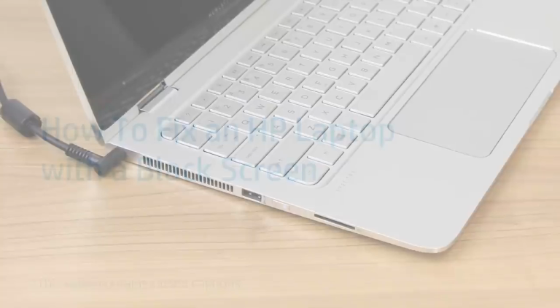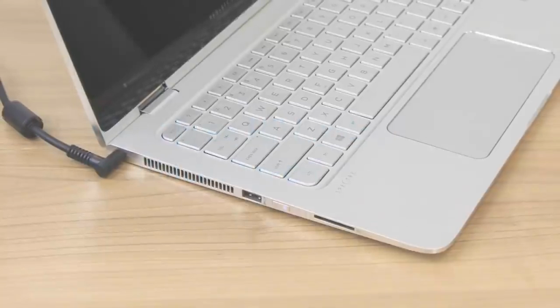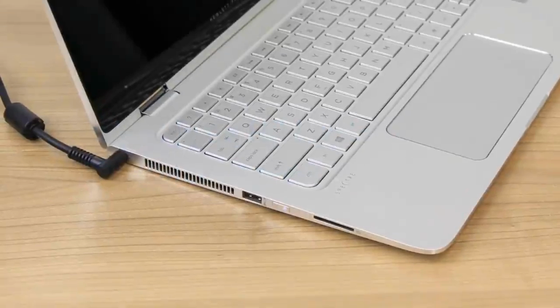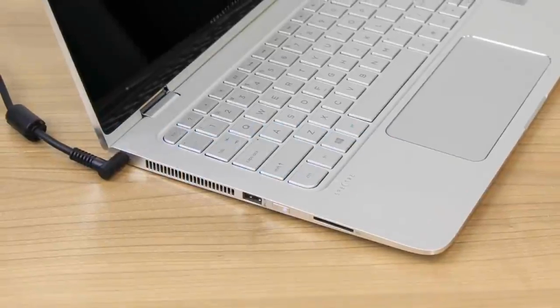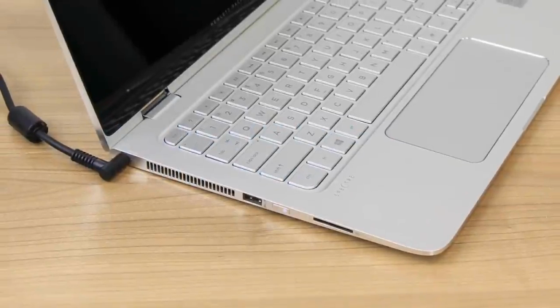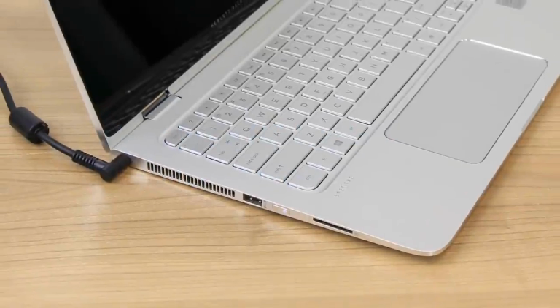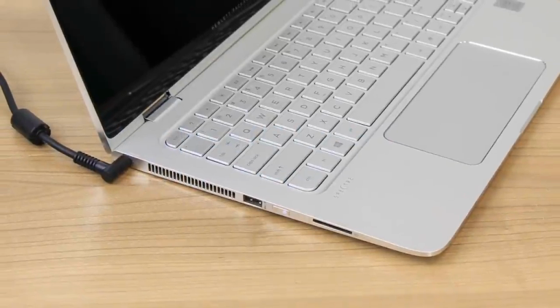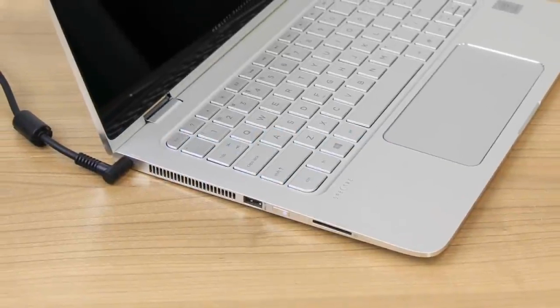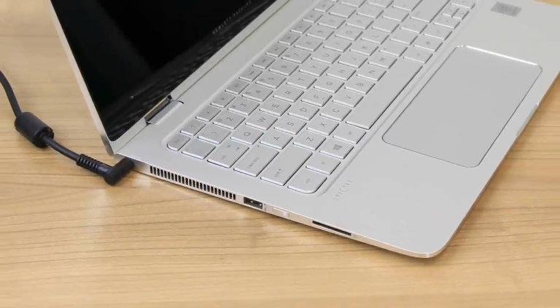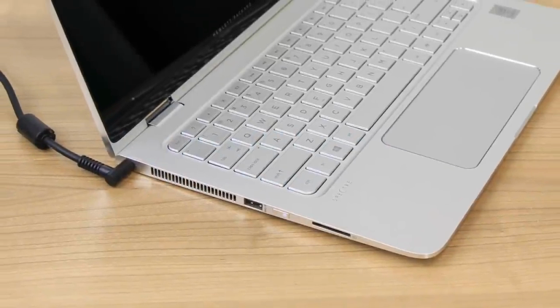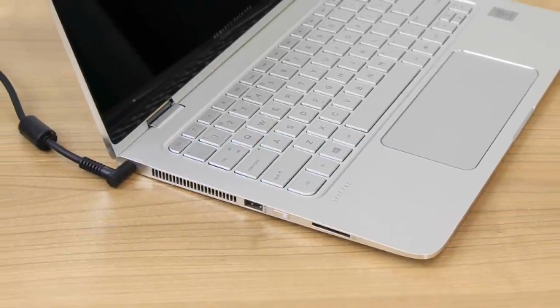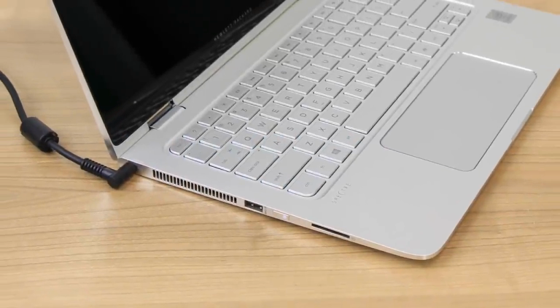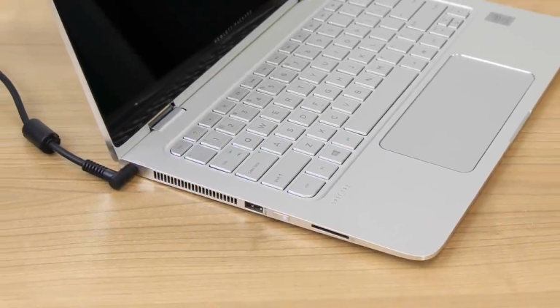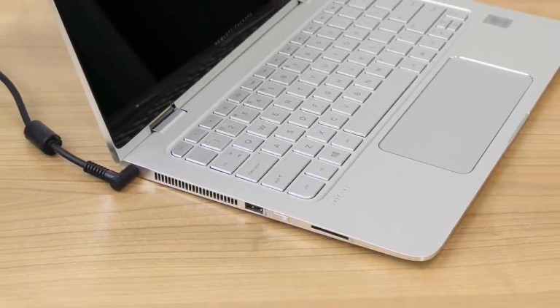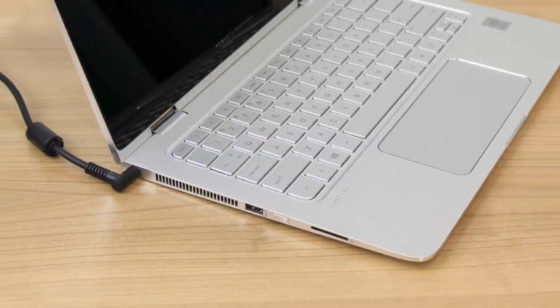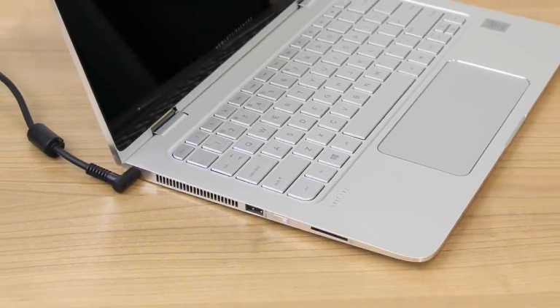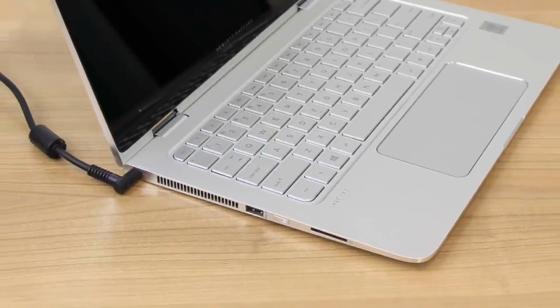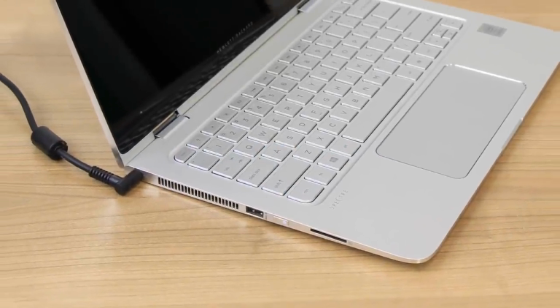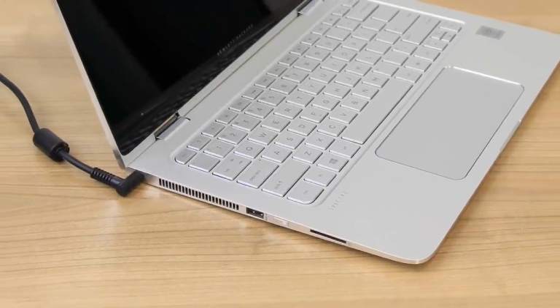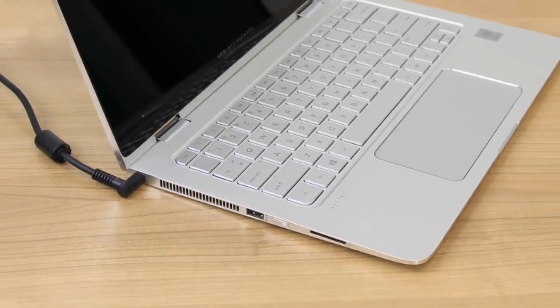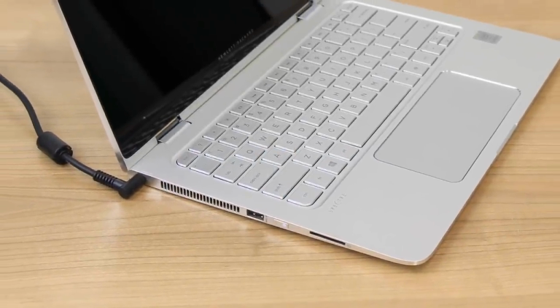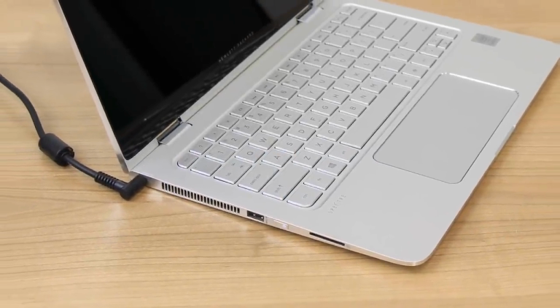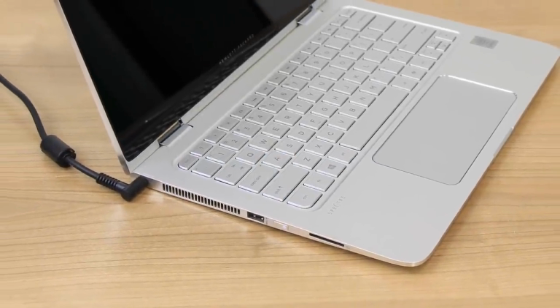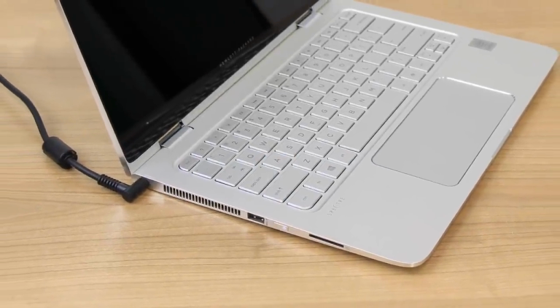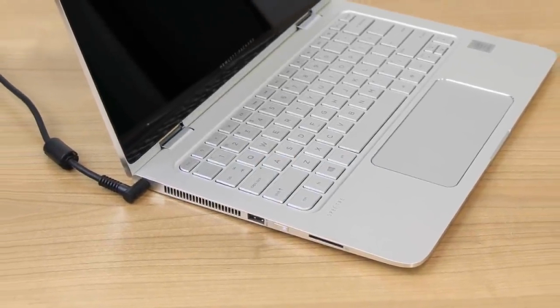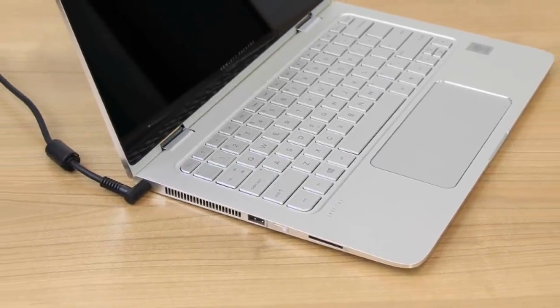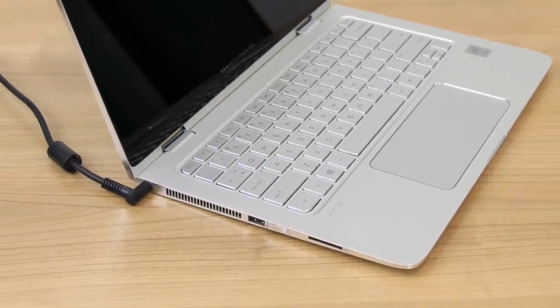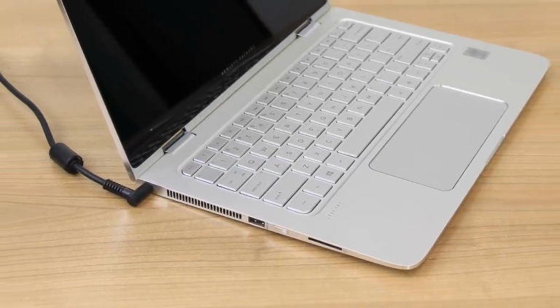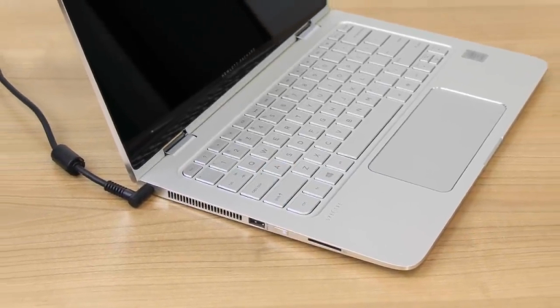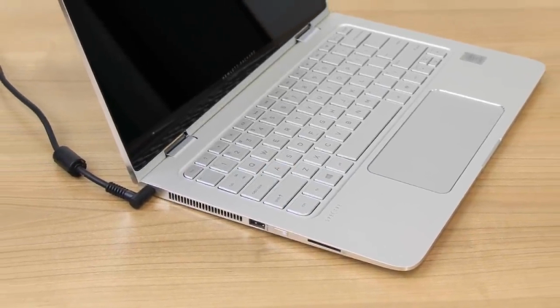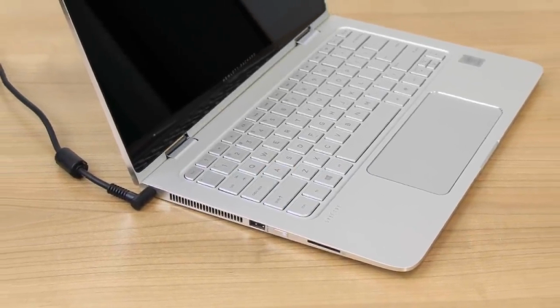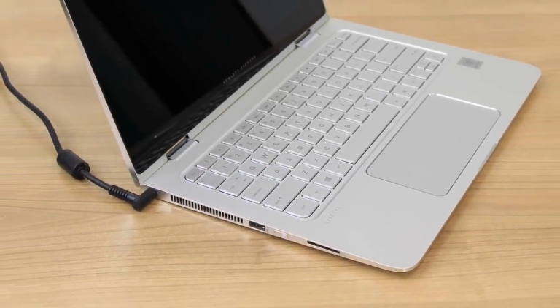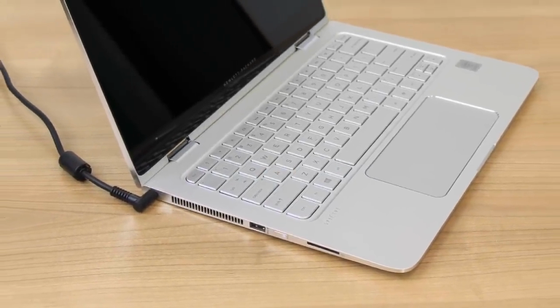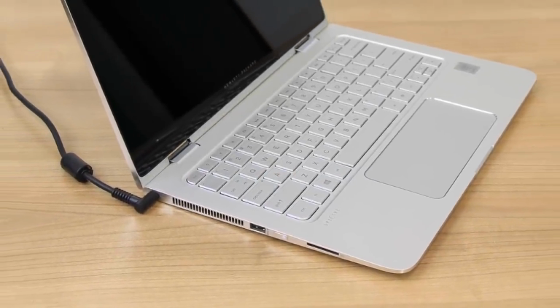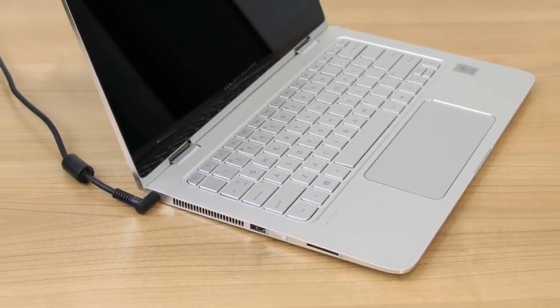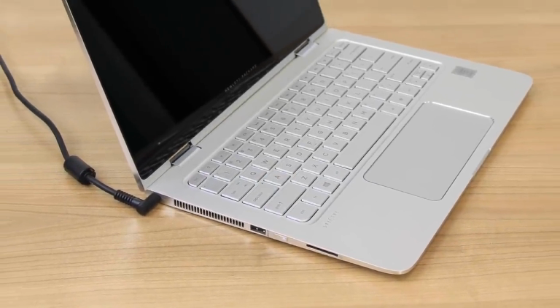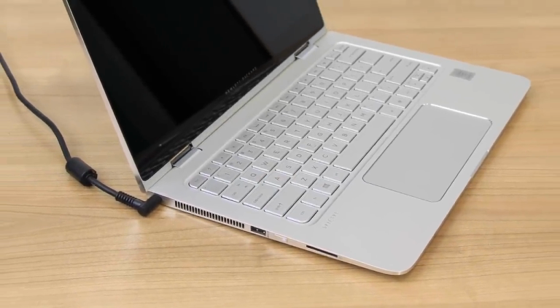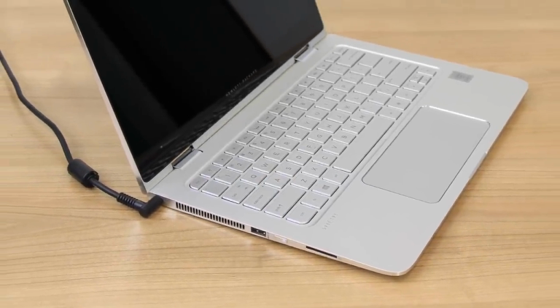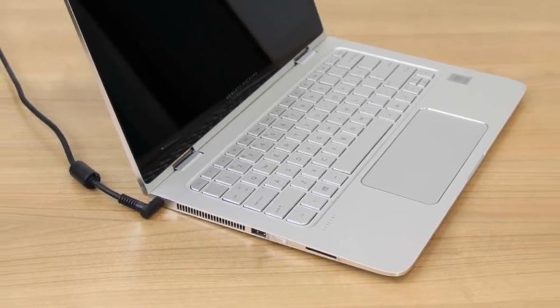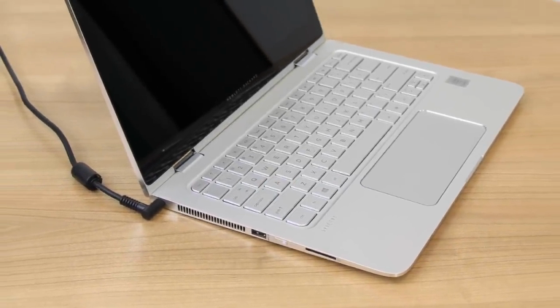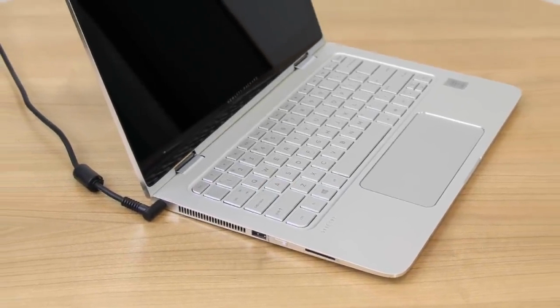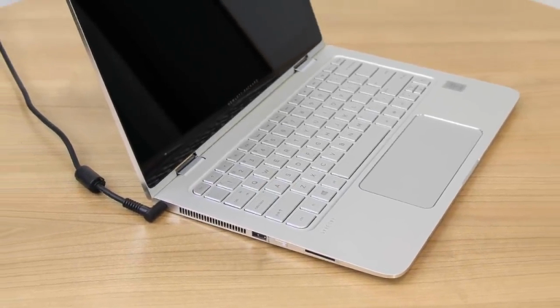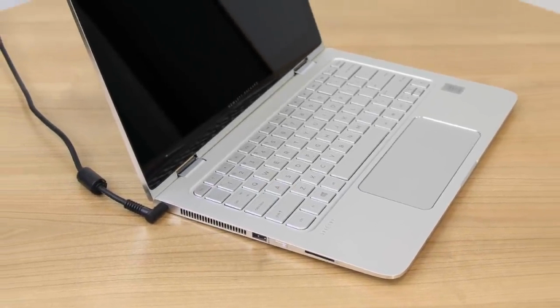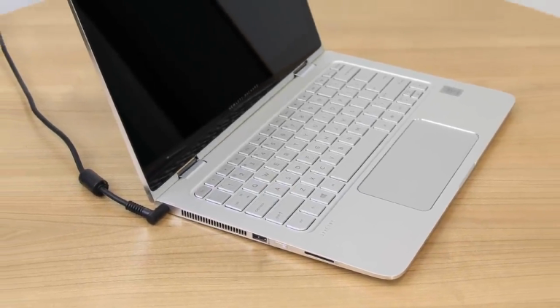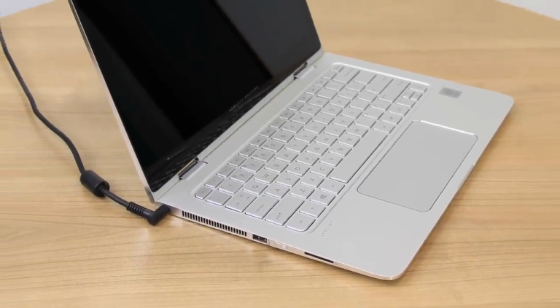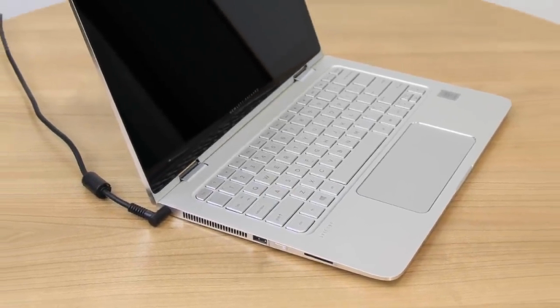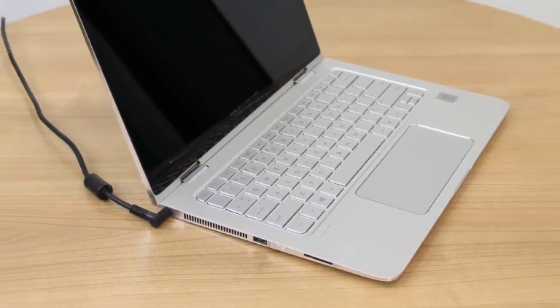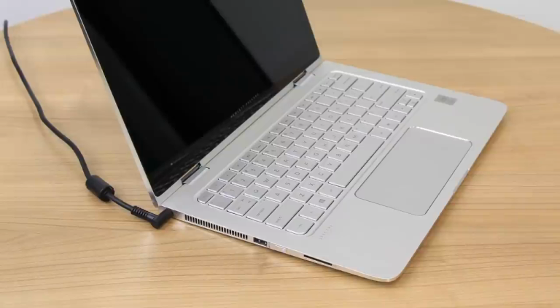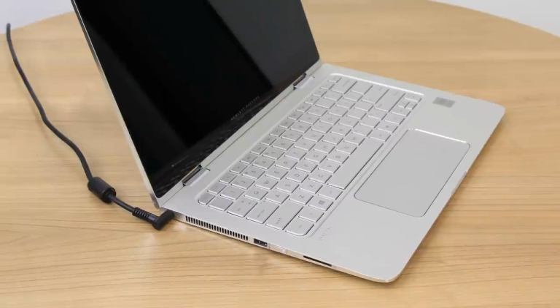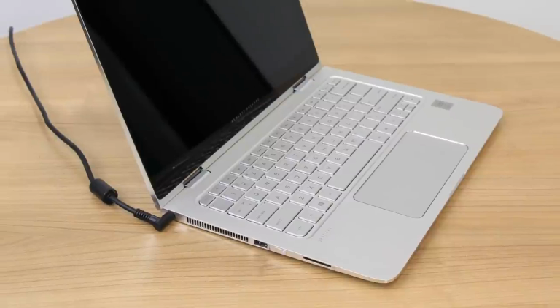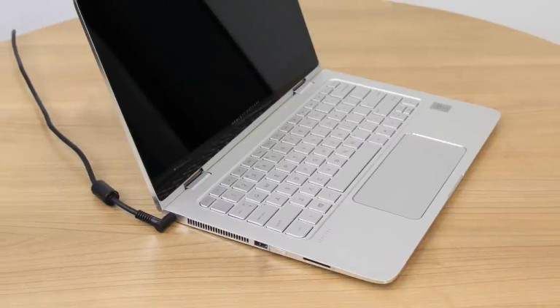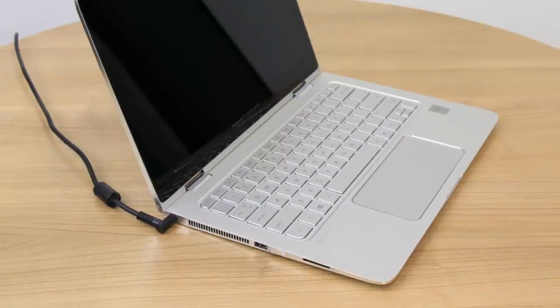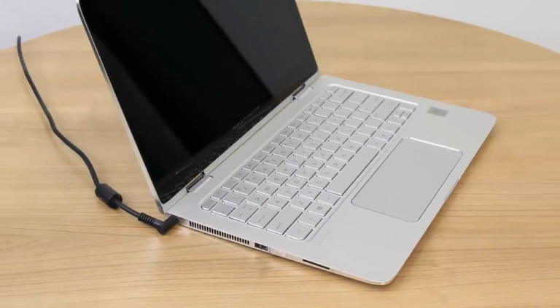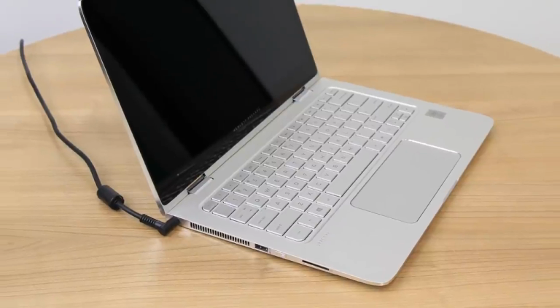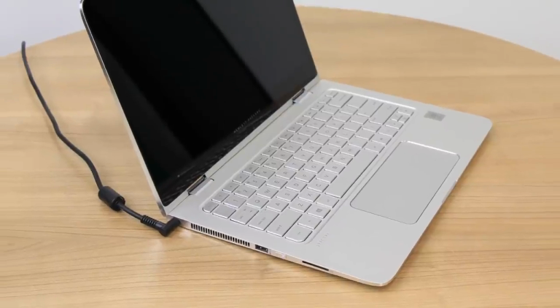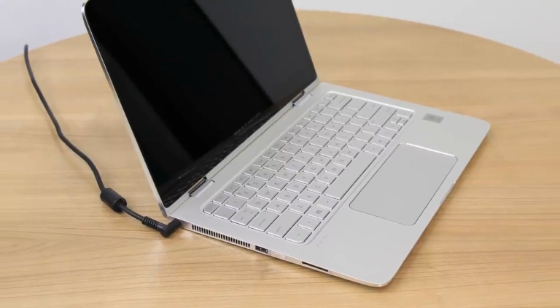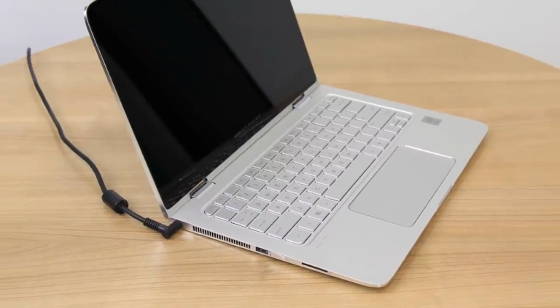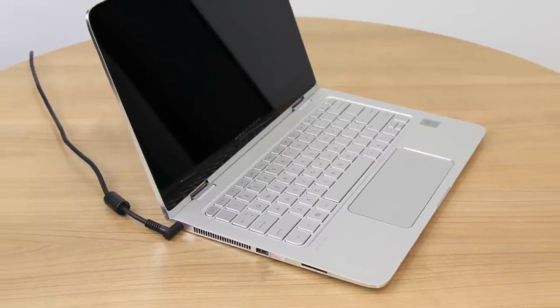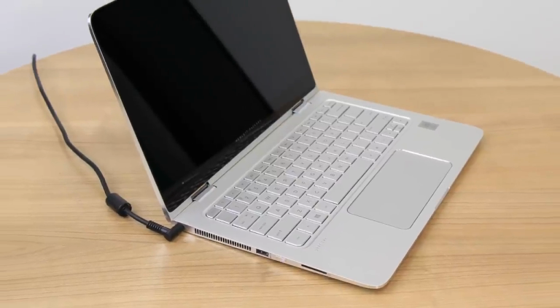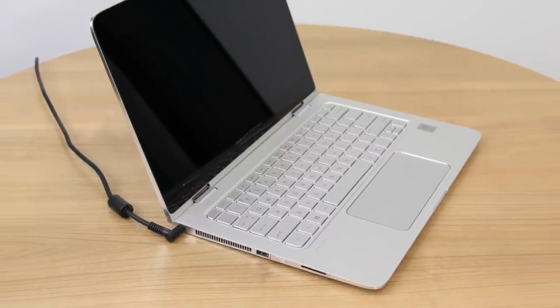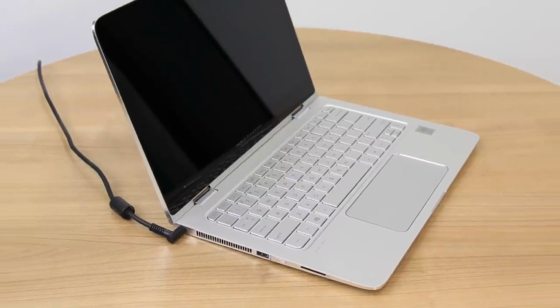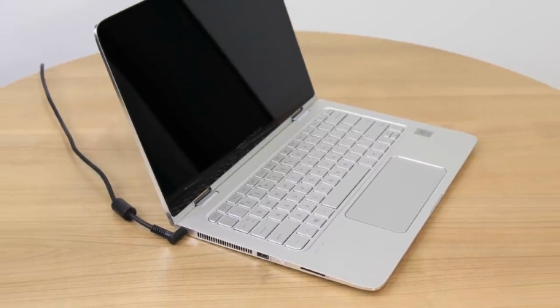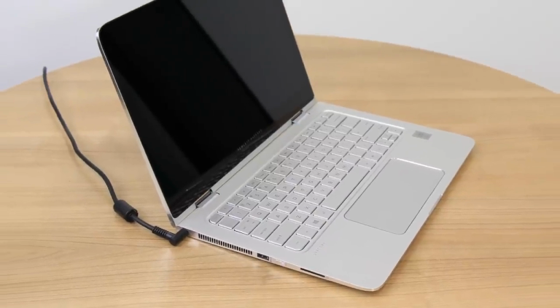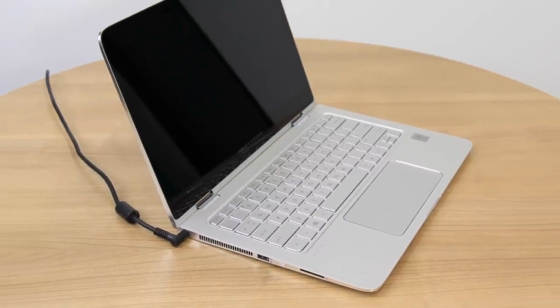Fix your HP laptop when you turn it on and can hear the fans or hard drives working, but the screen remains blank.